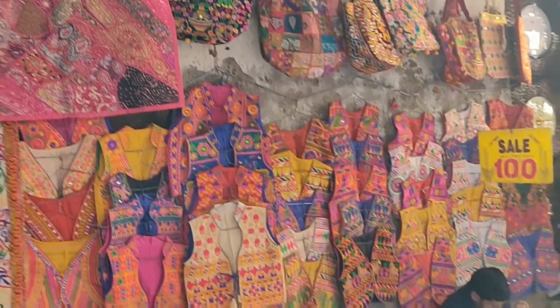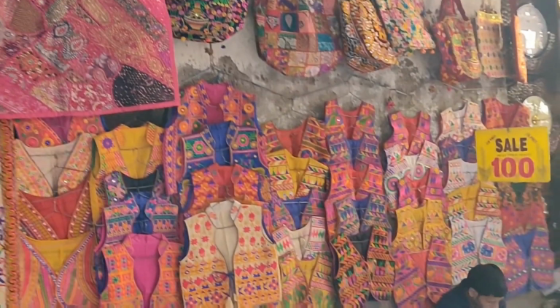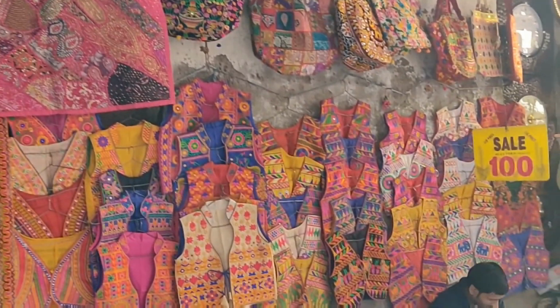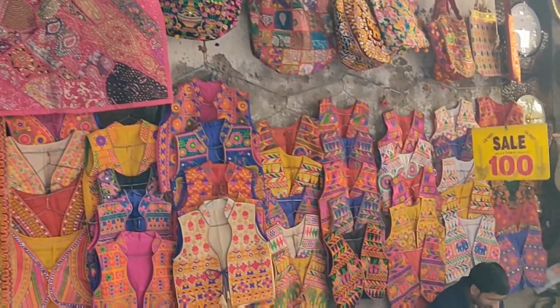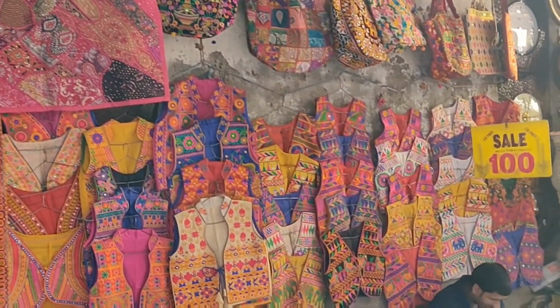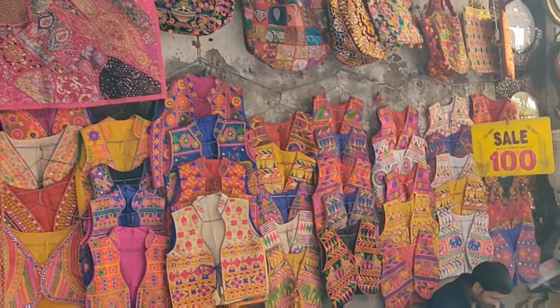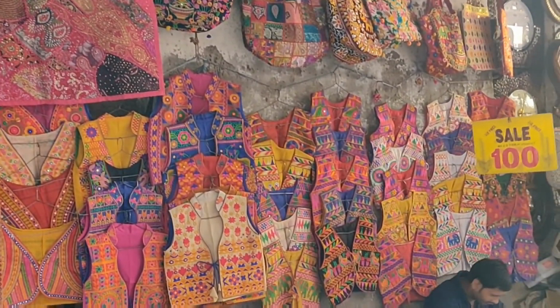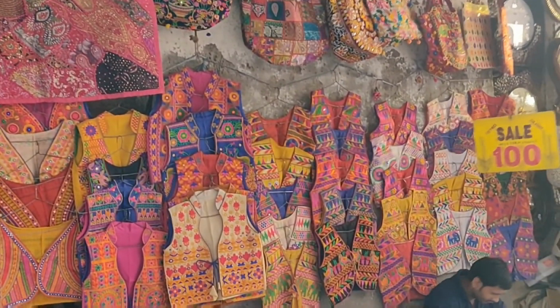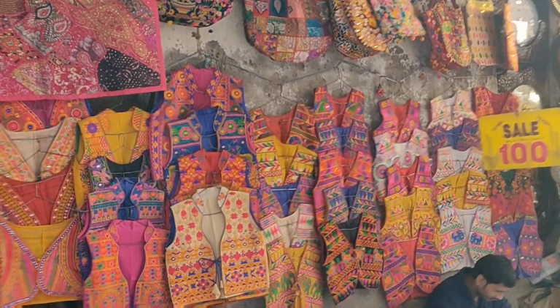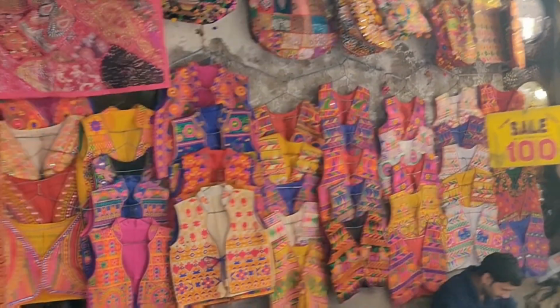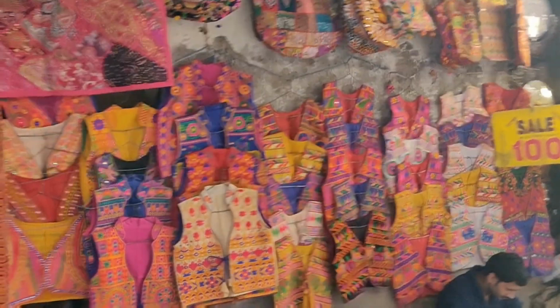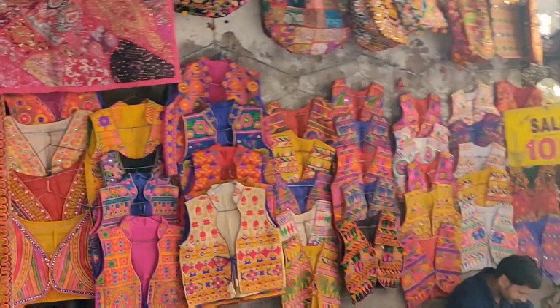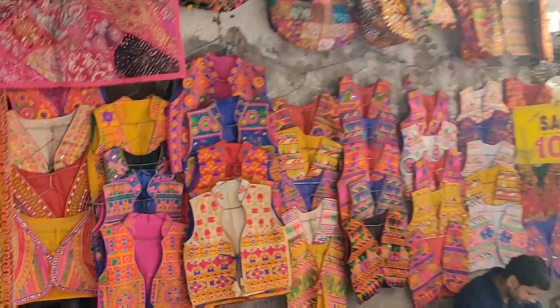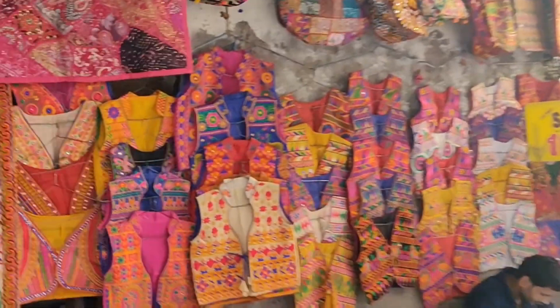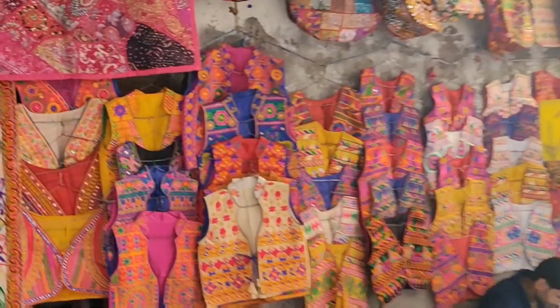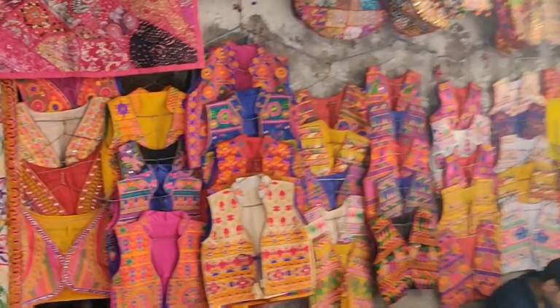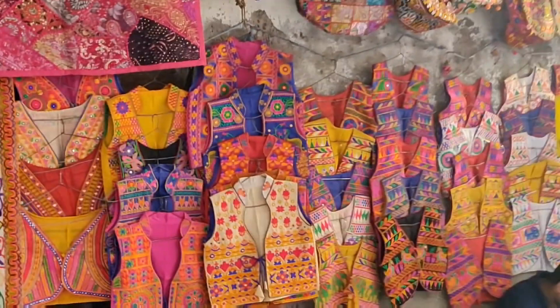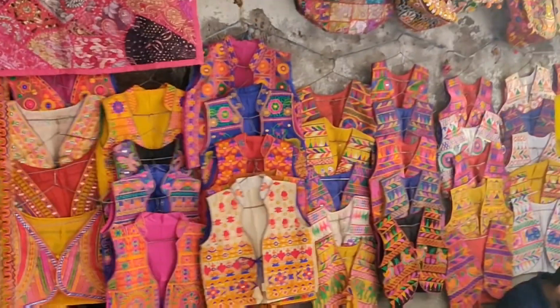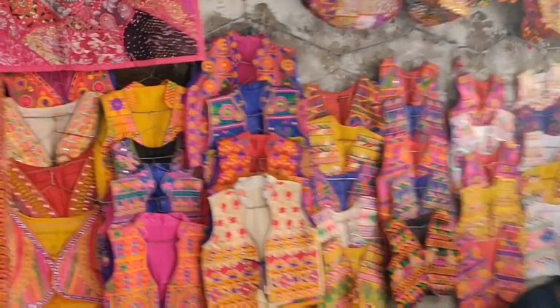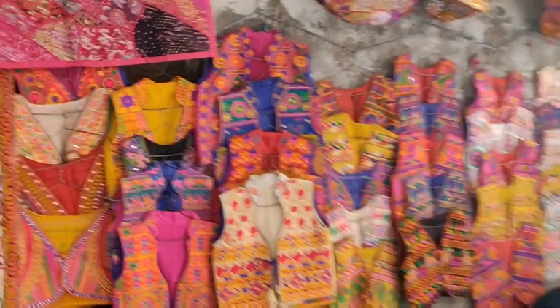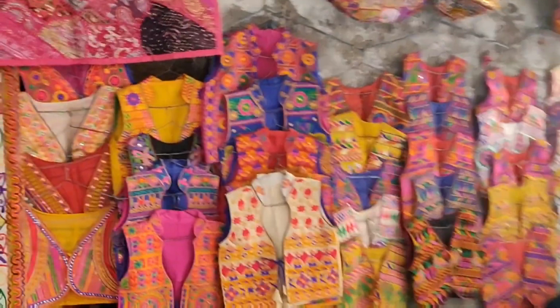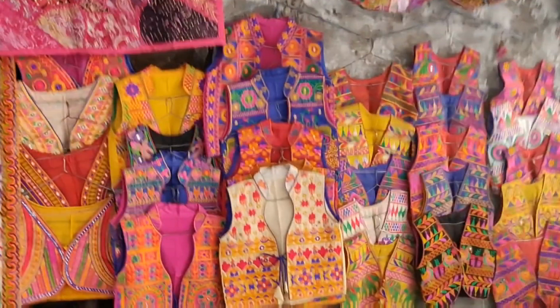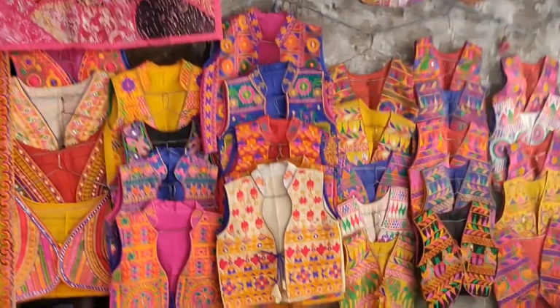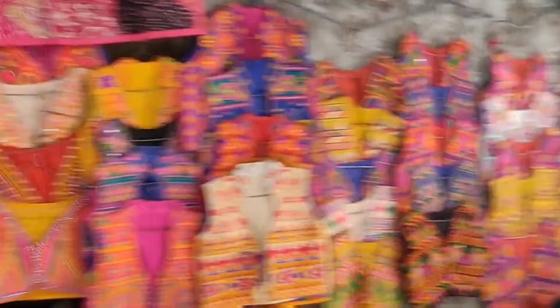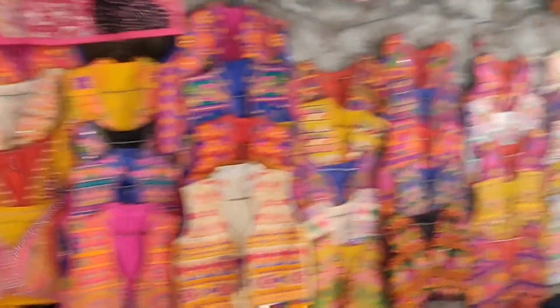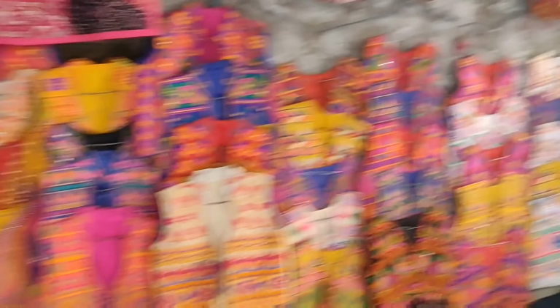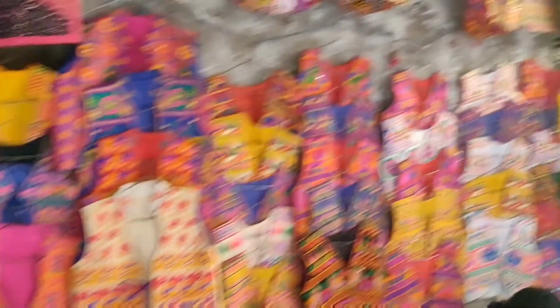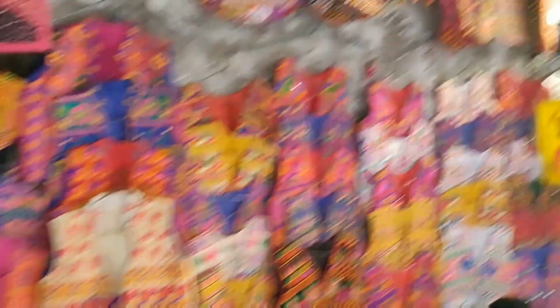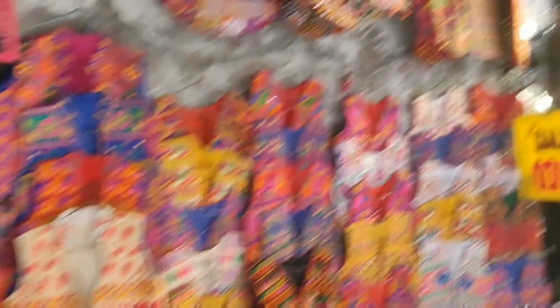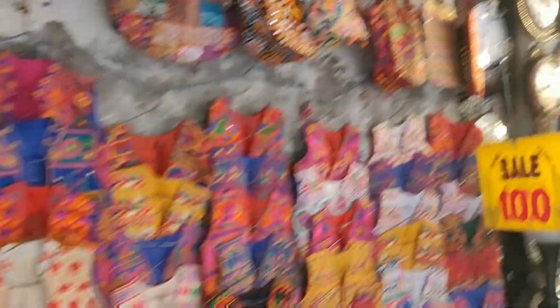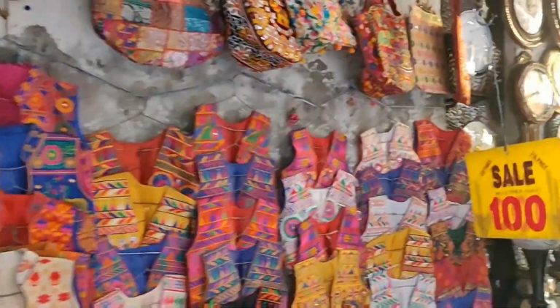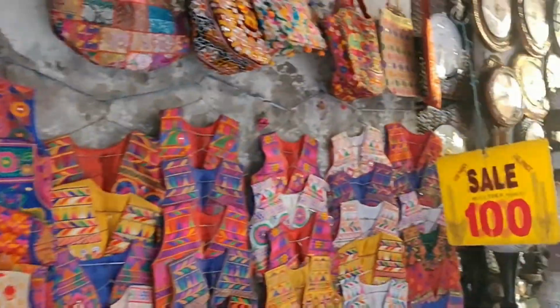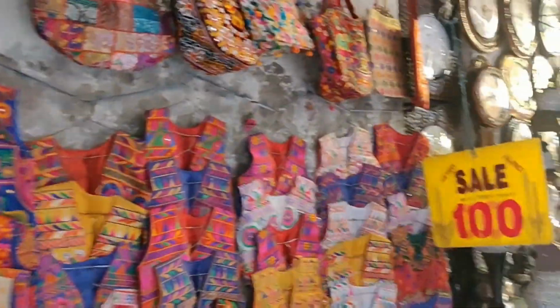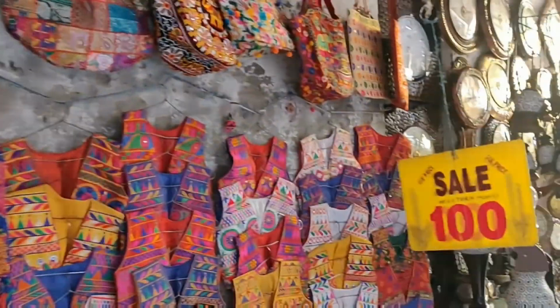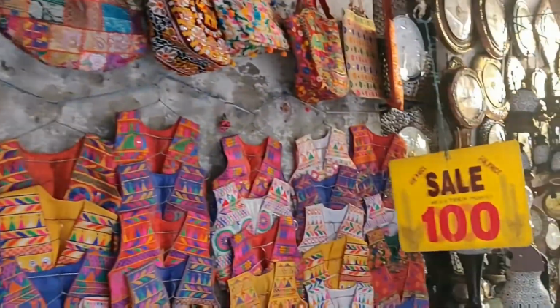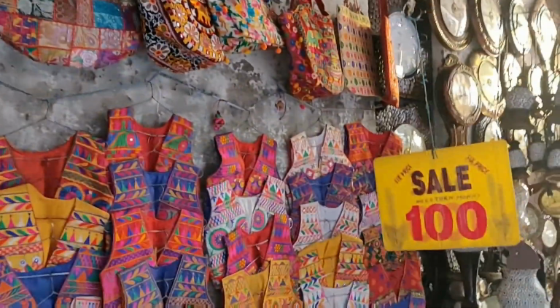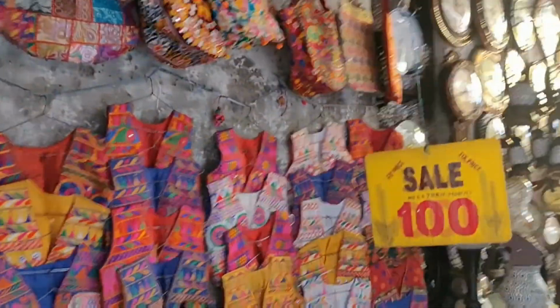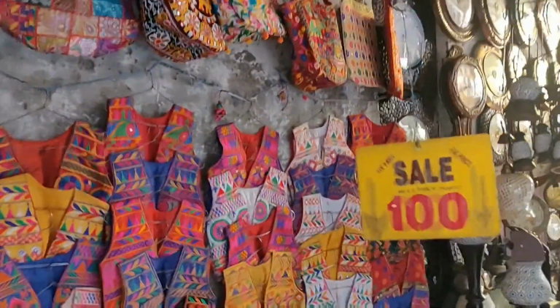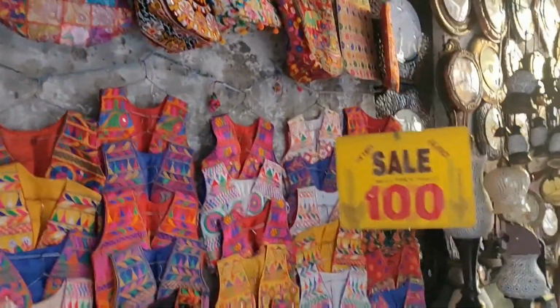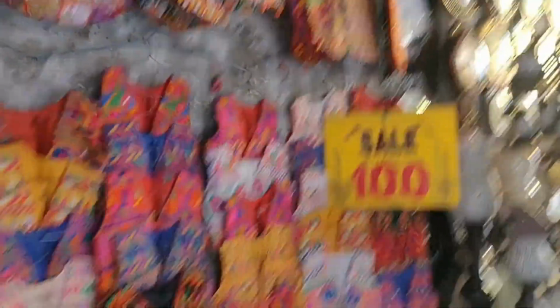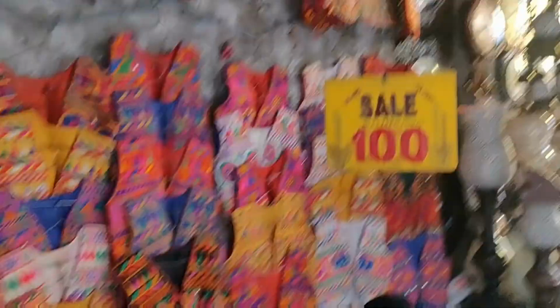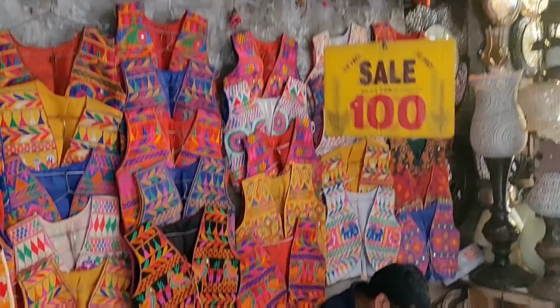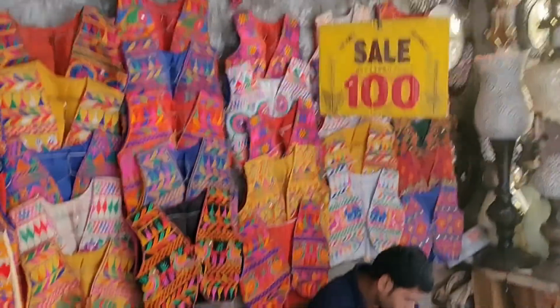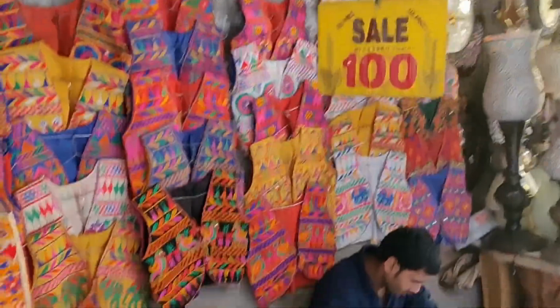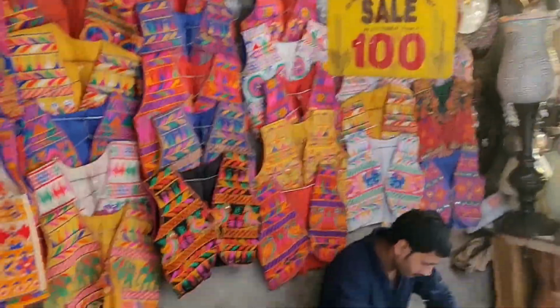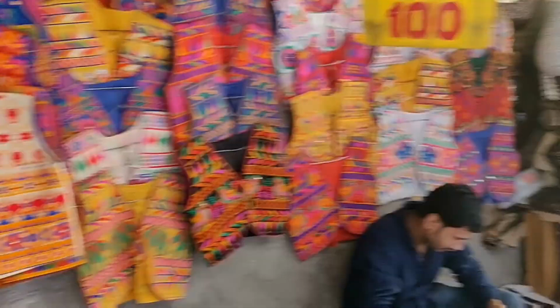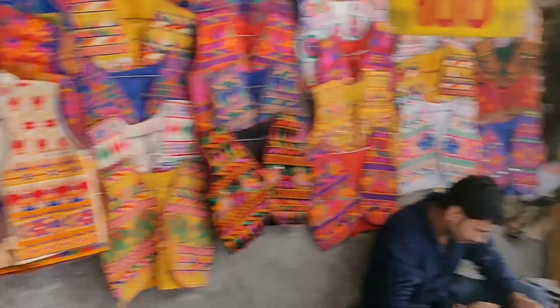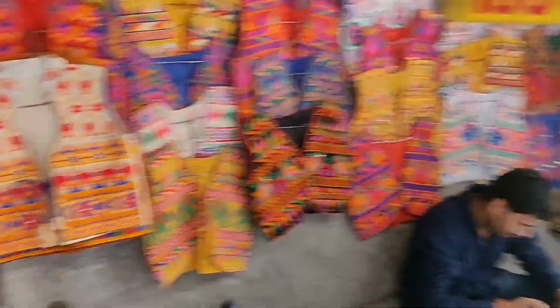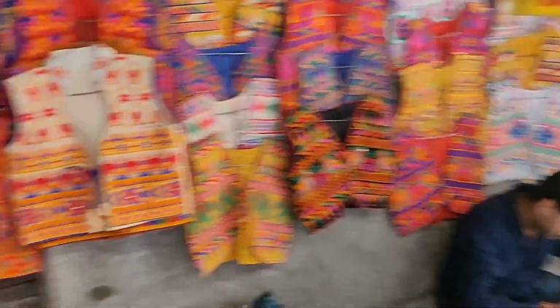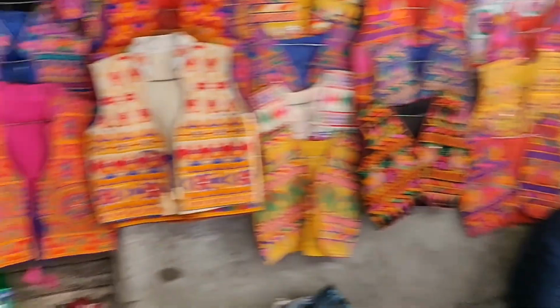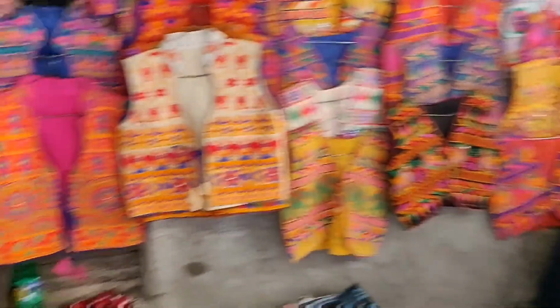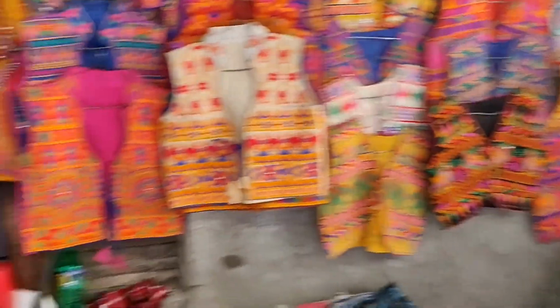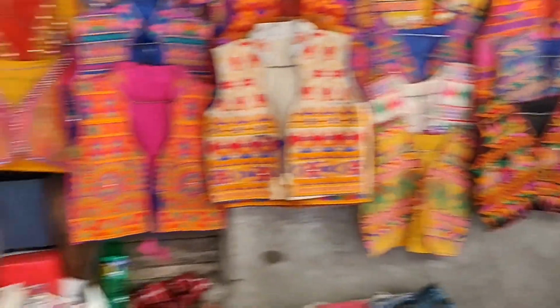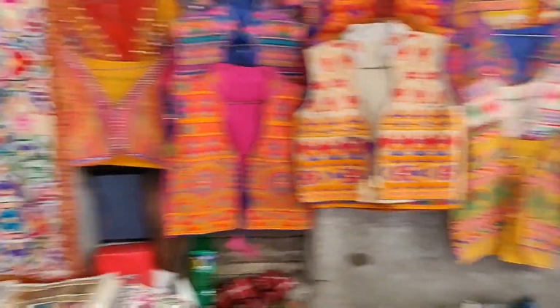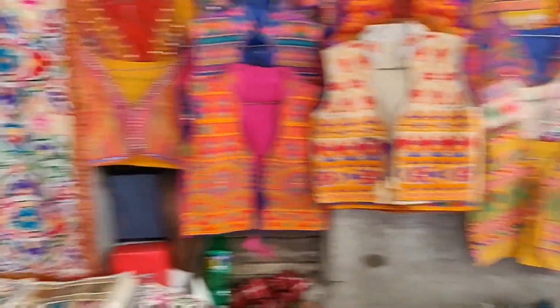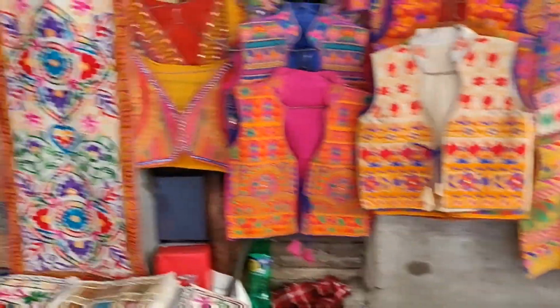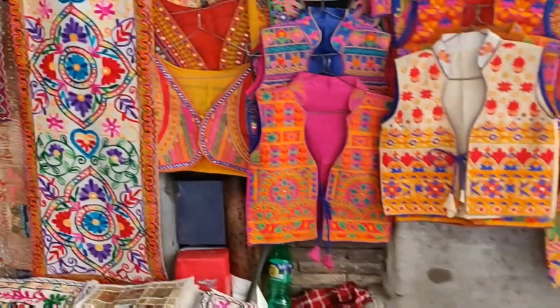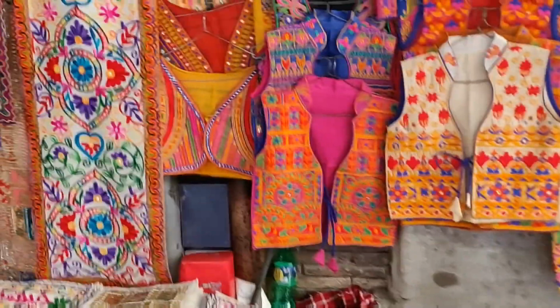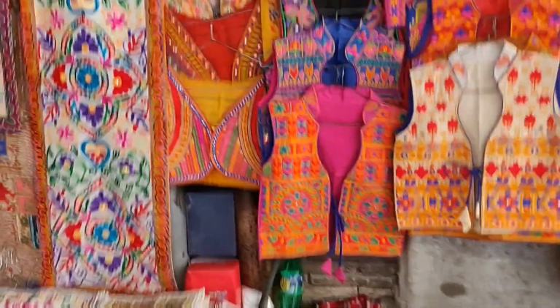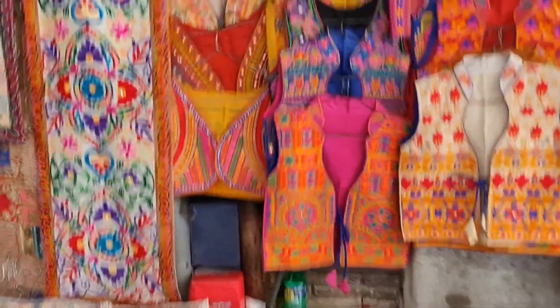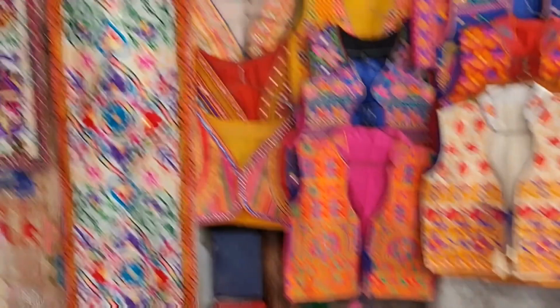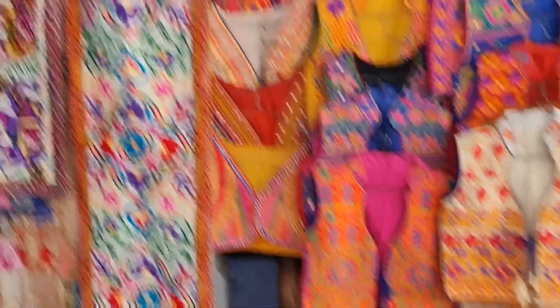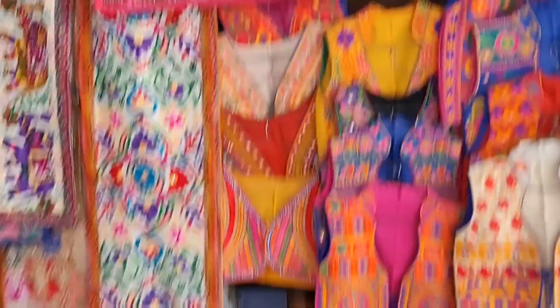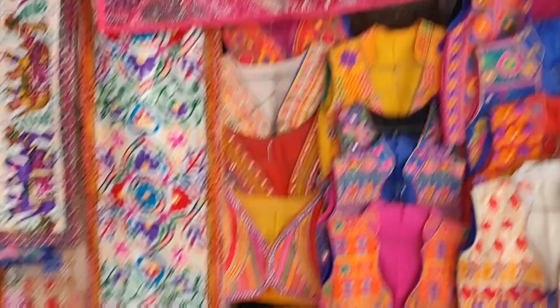We have a different jacket section where you can find jackets starting from 1550 rupees, which is quite affordable.